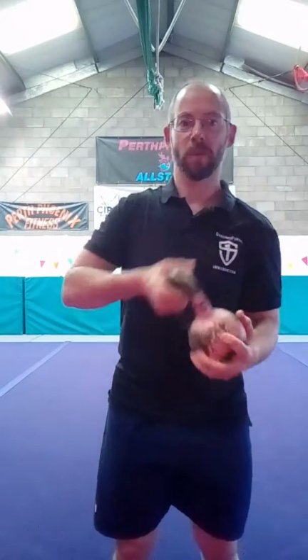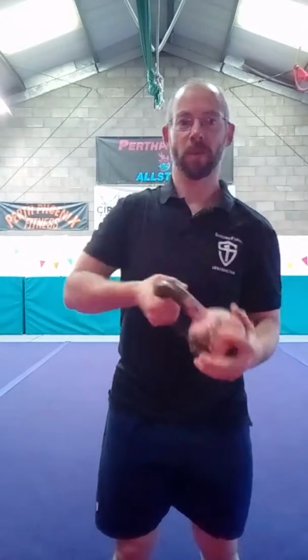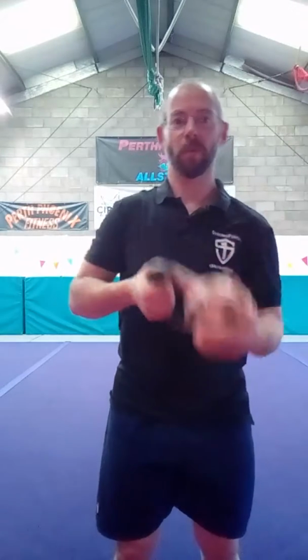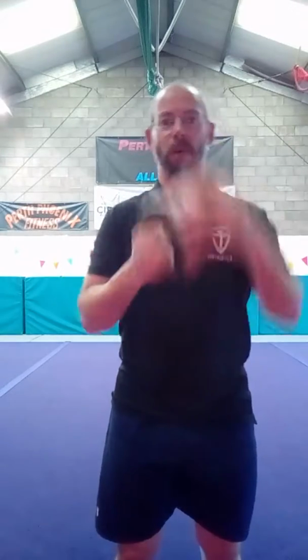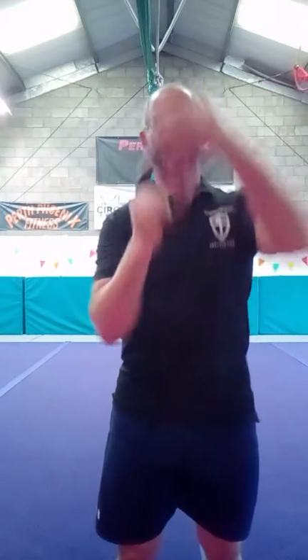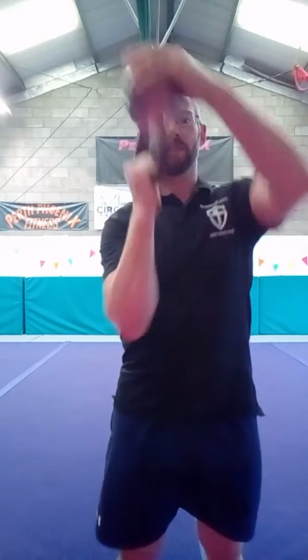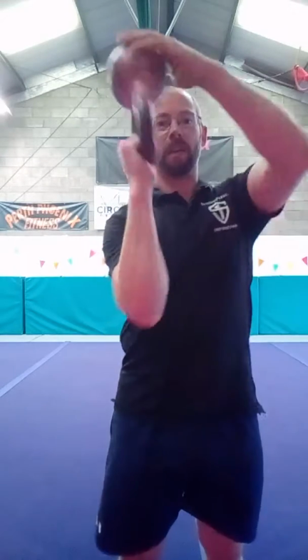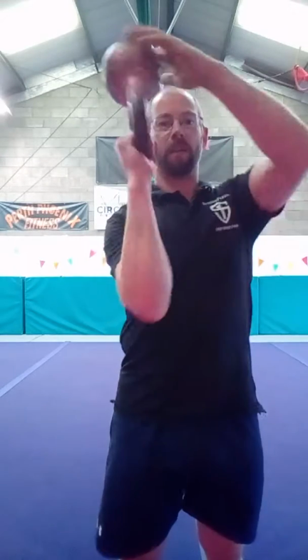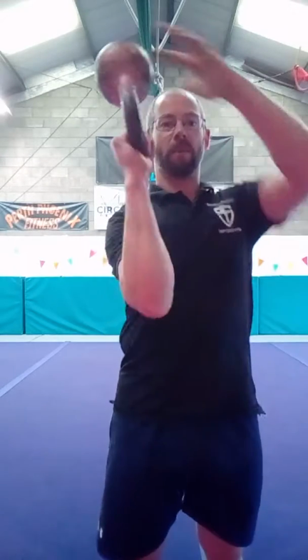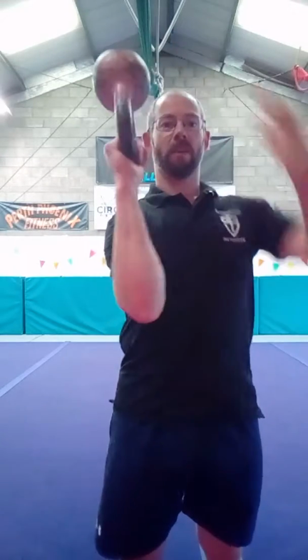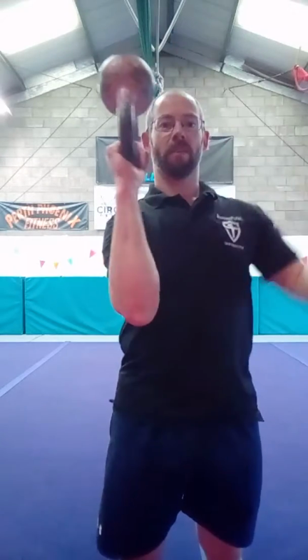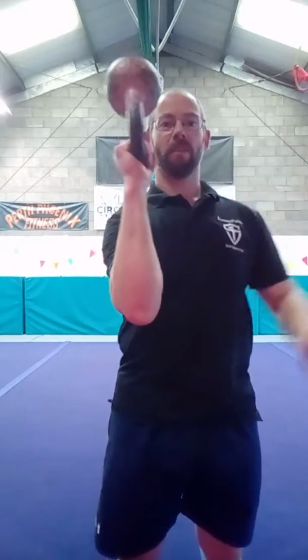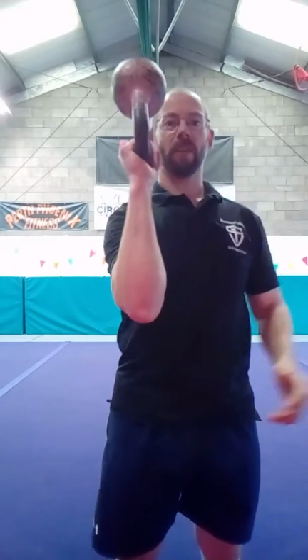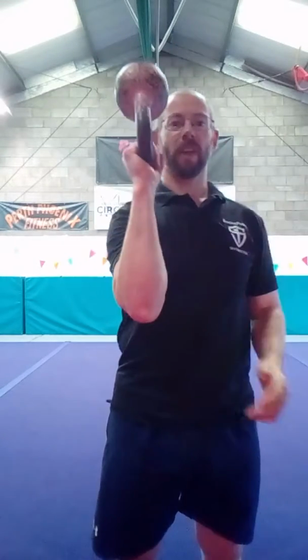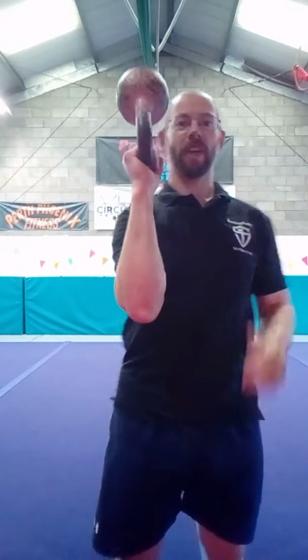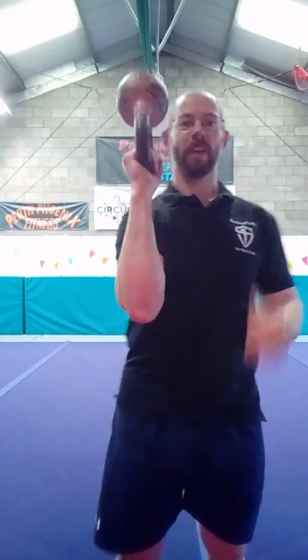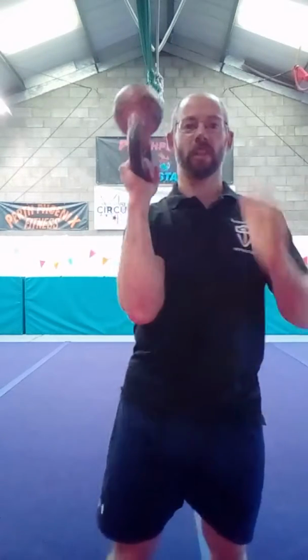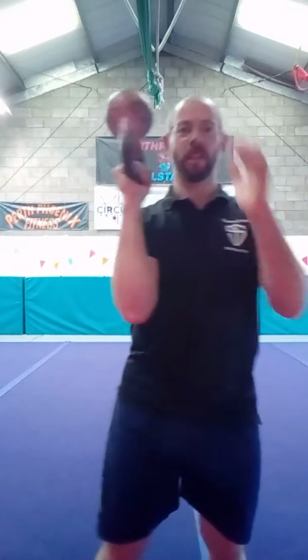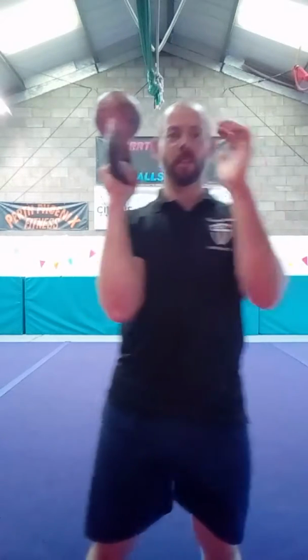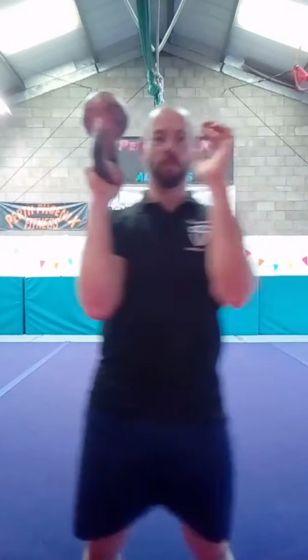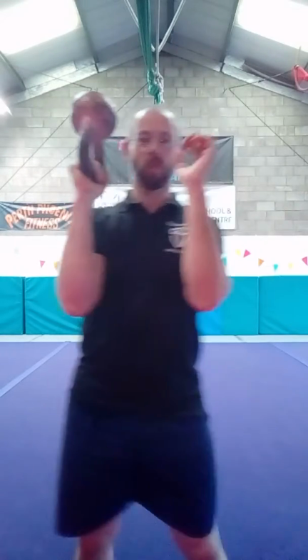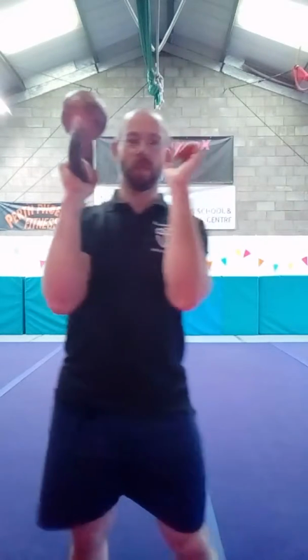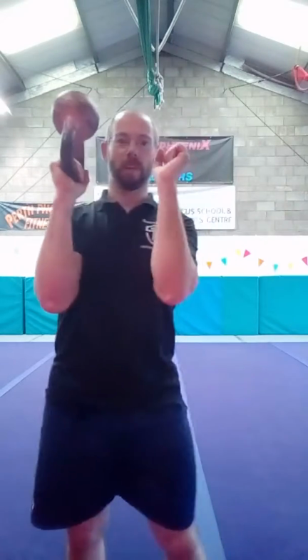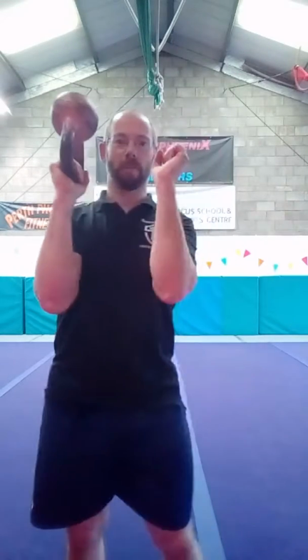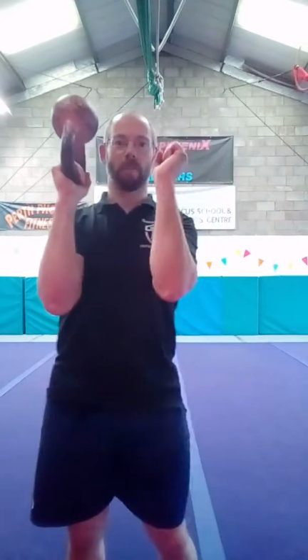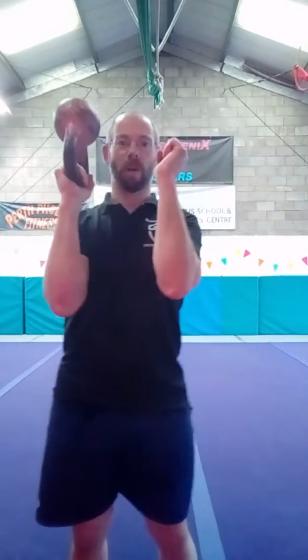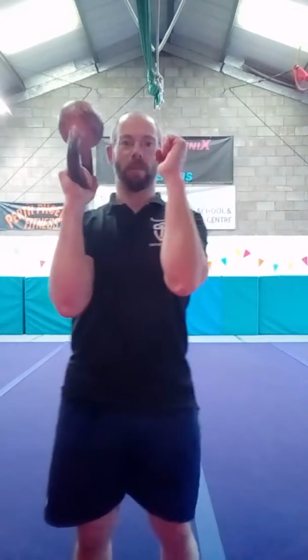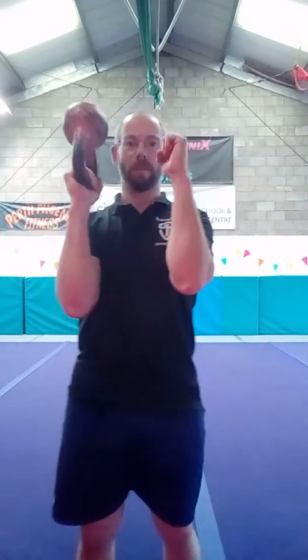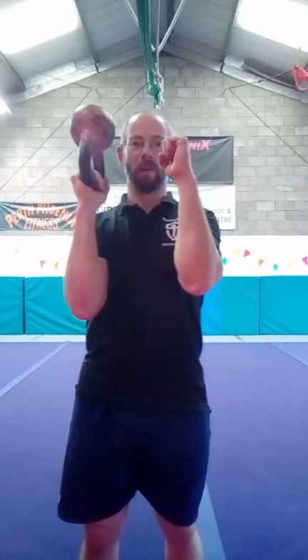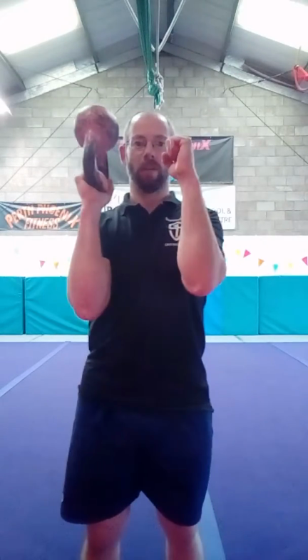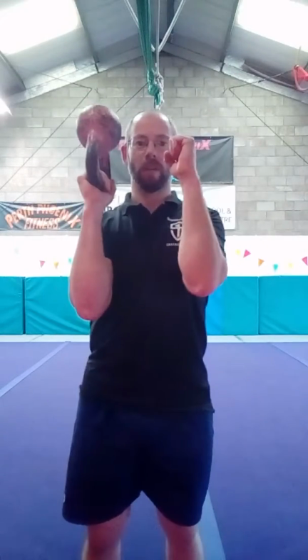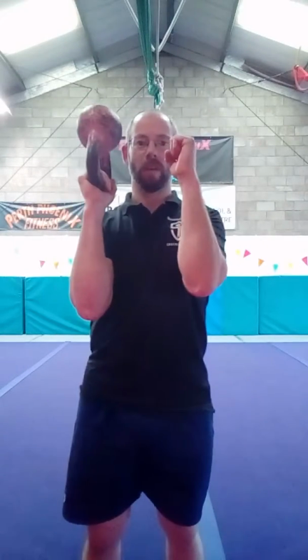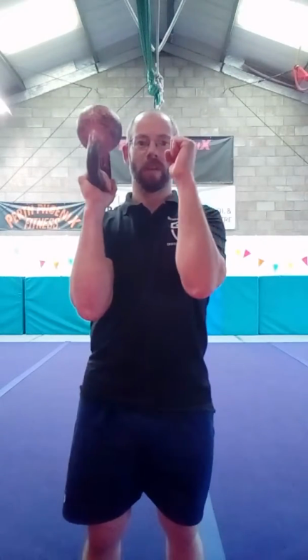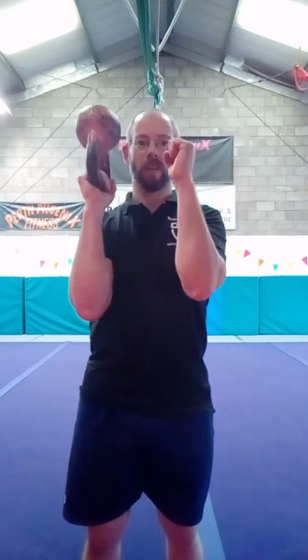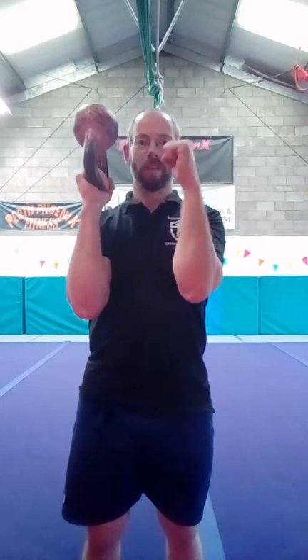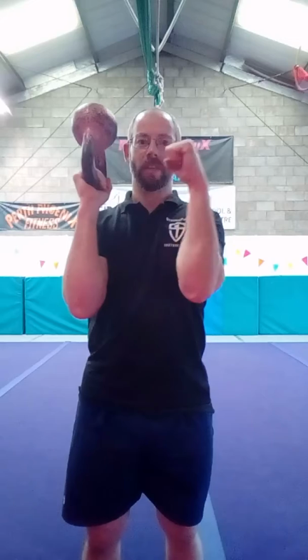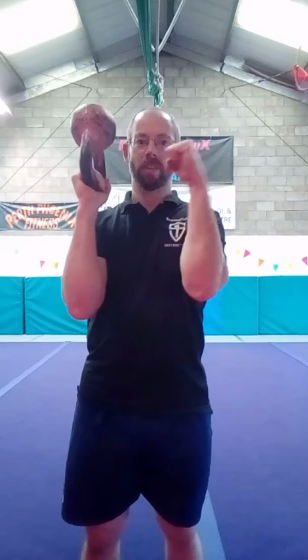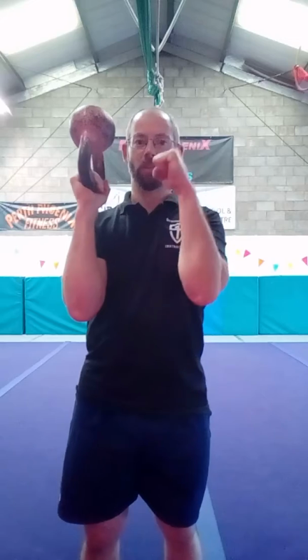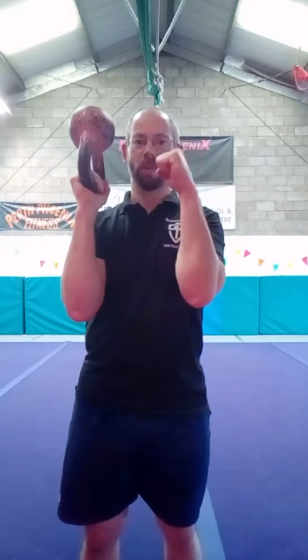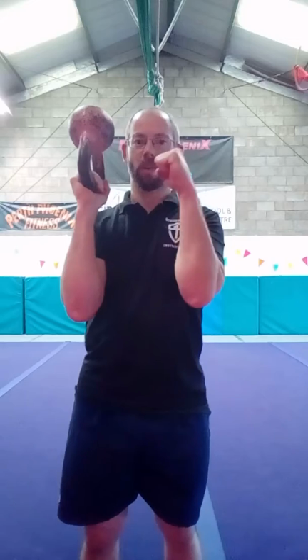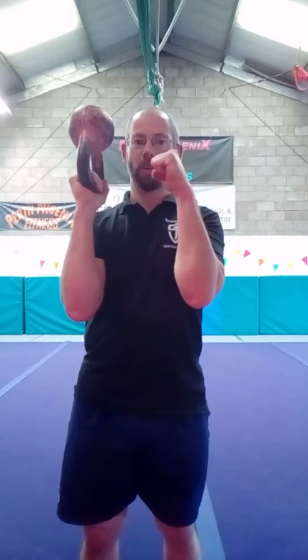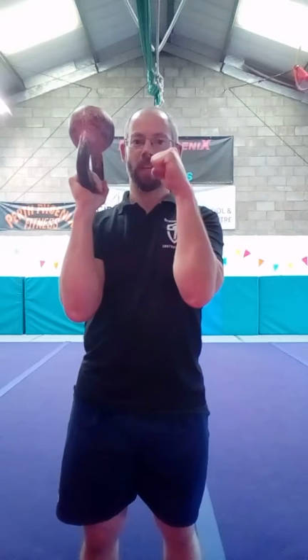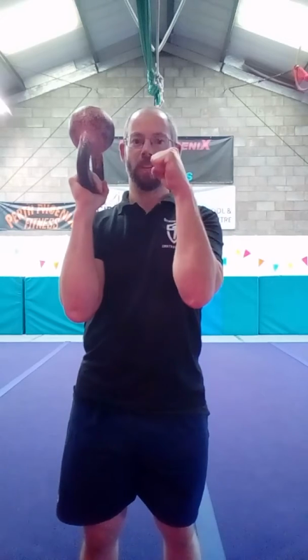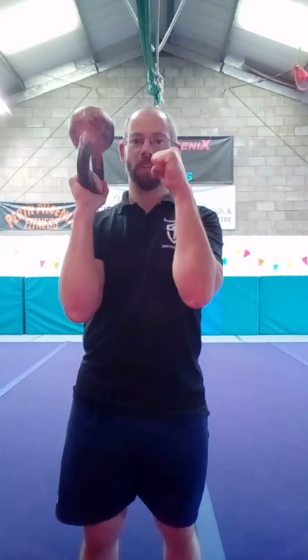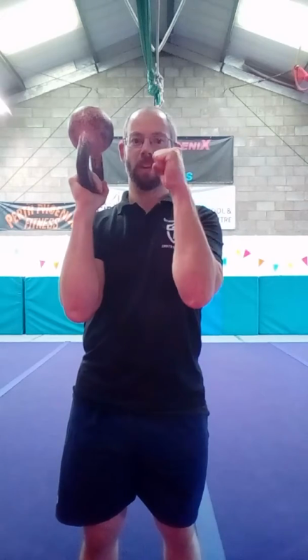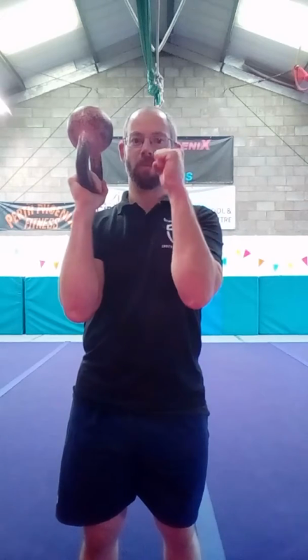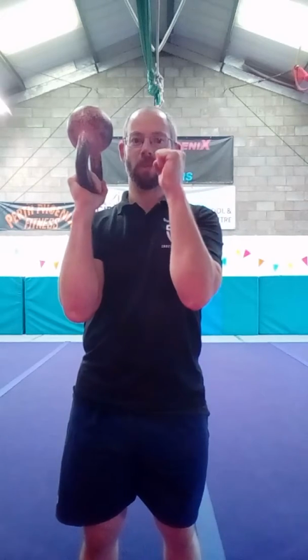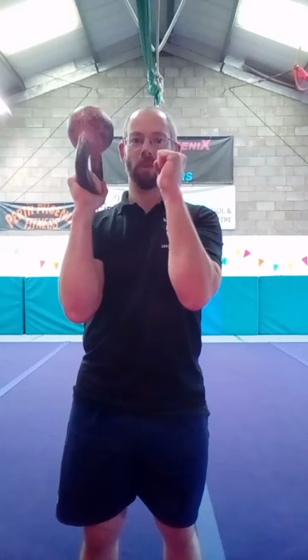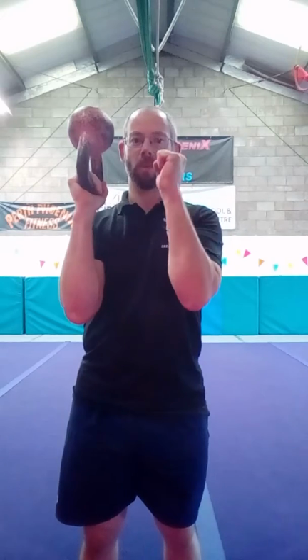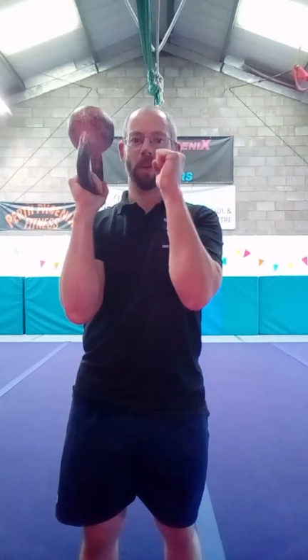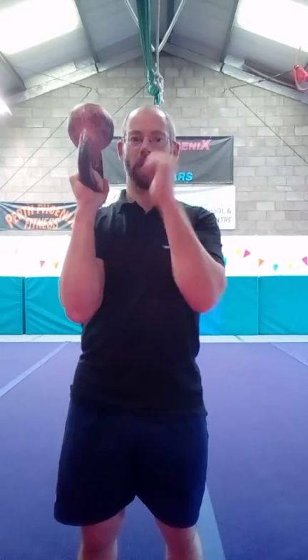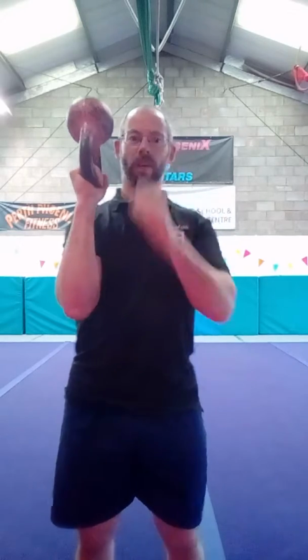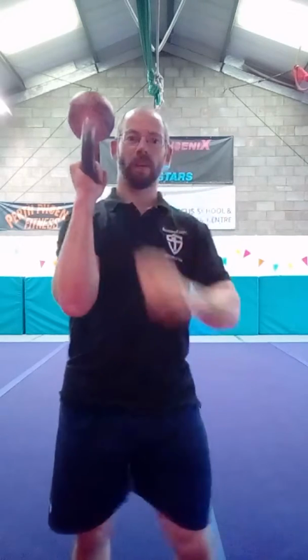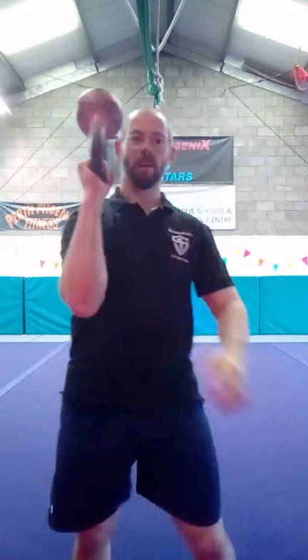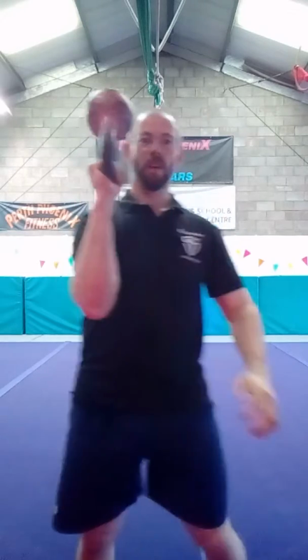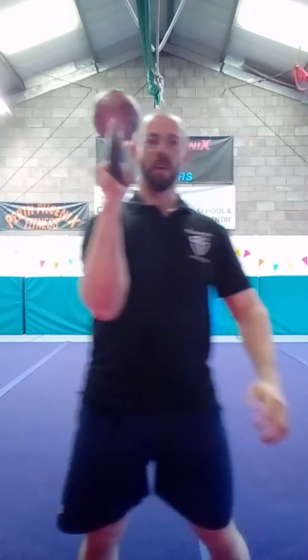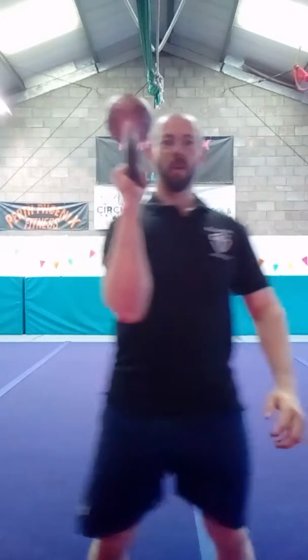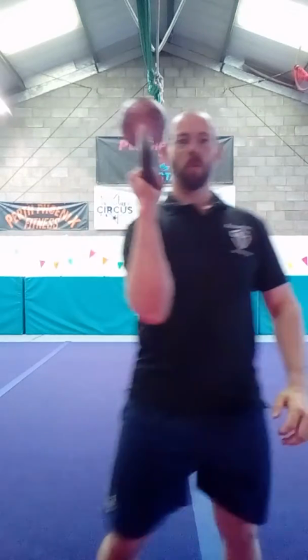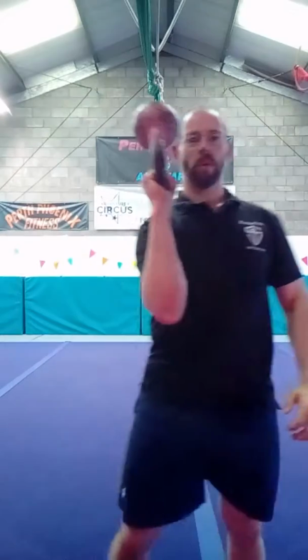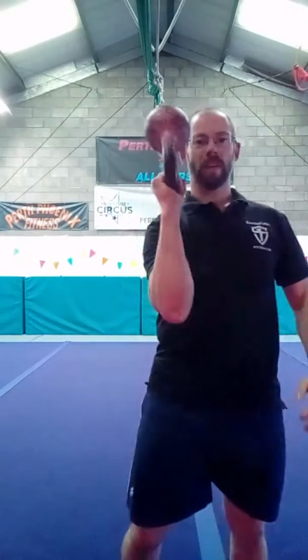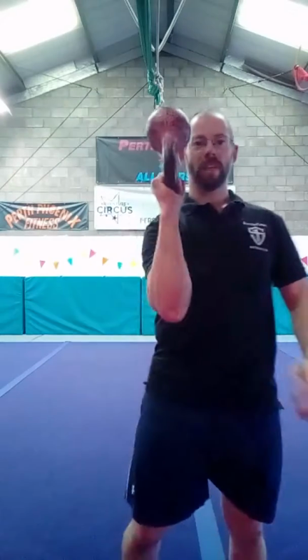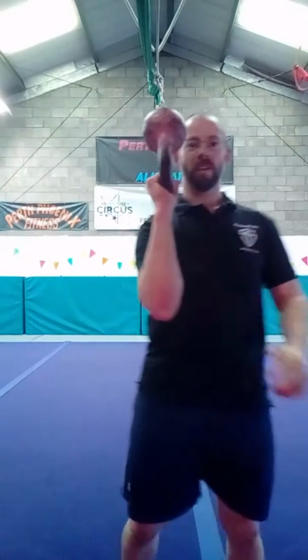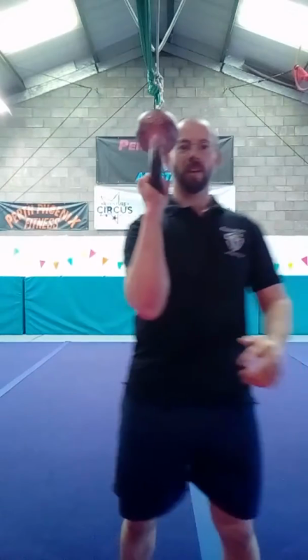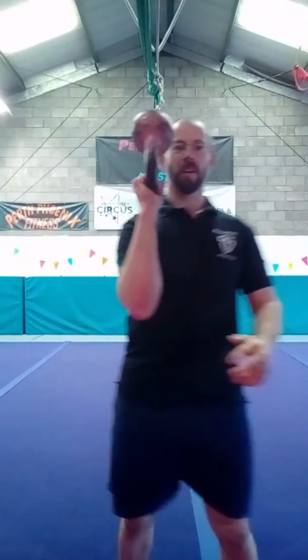When we do a bottoms up variation, it's more like a barbell. So we're not gripping it the normal way anymore — we're gripping it here, in a barbell-style position.